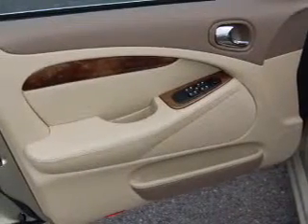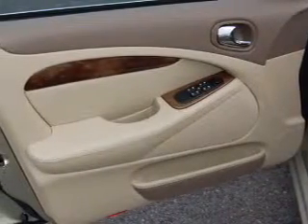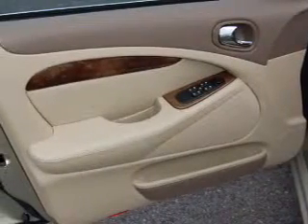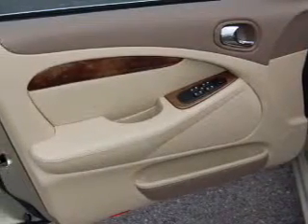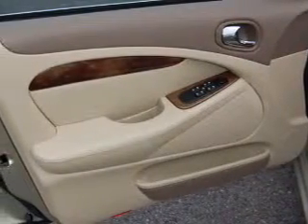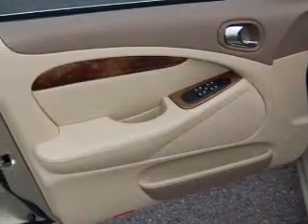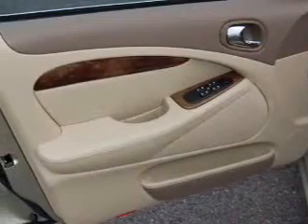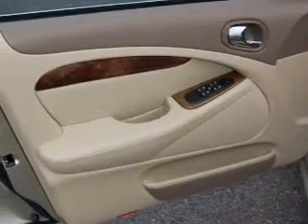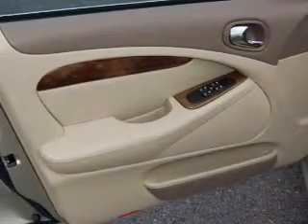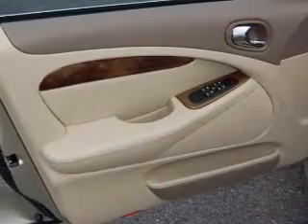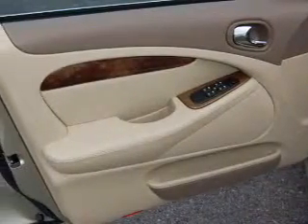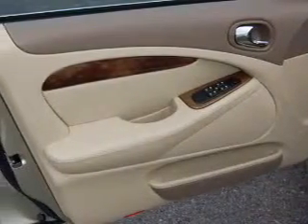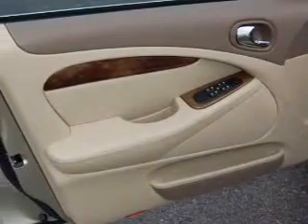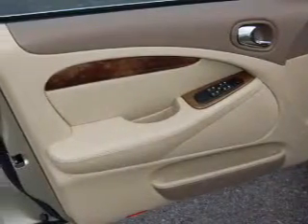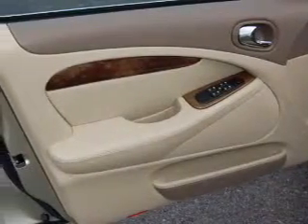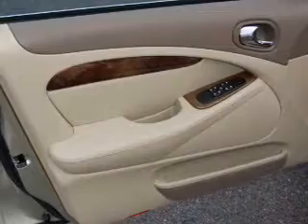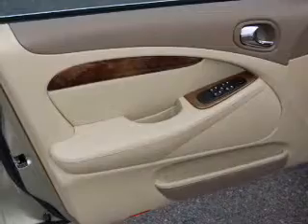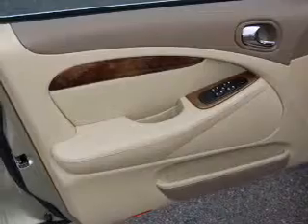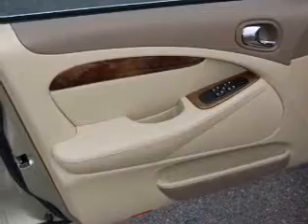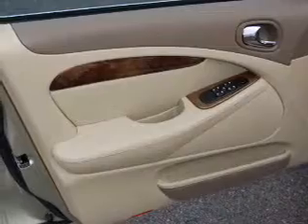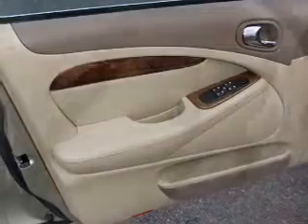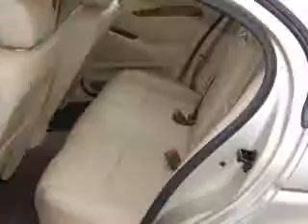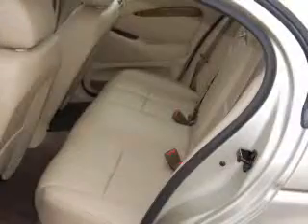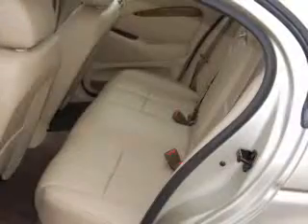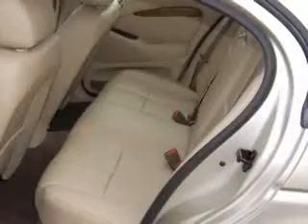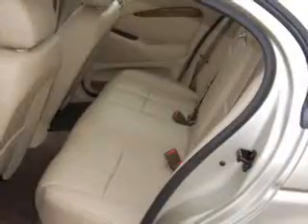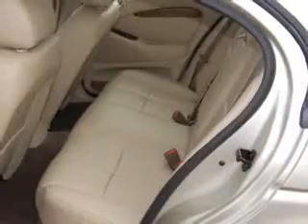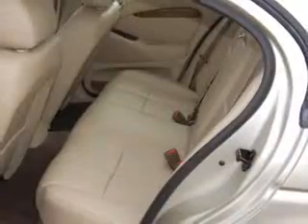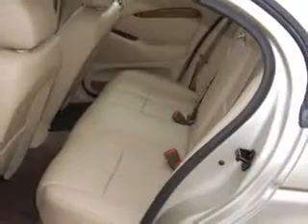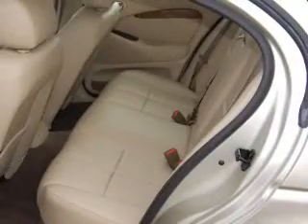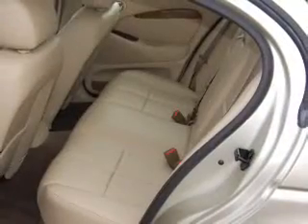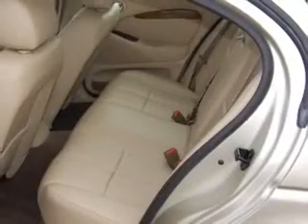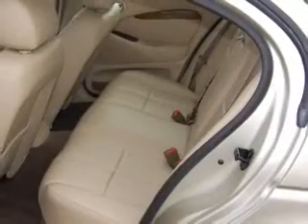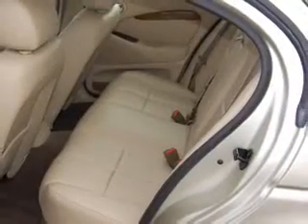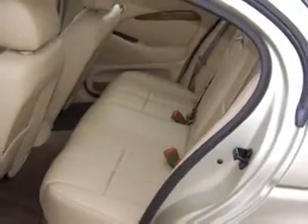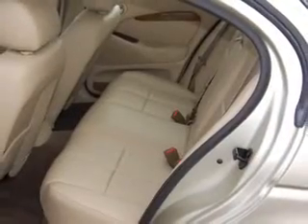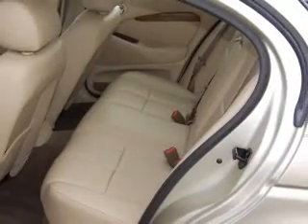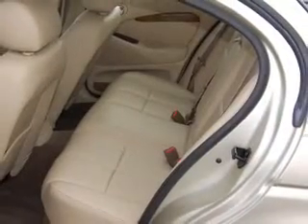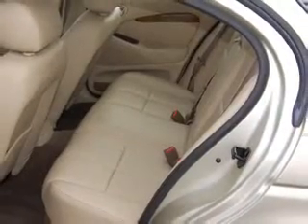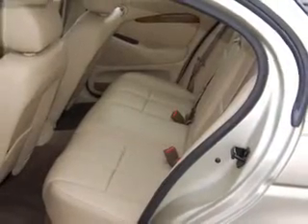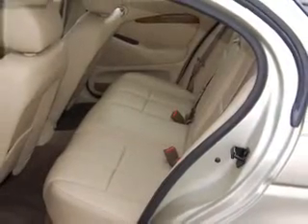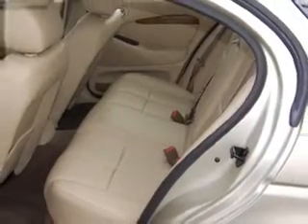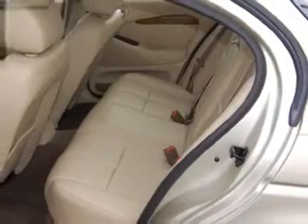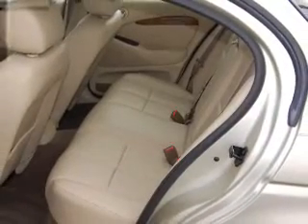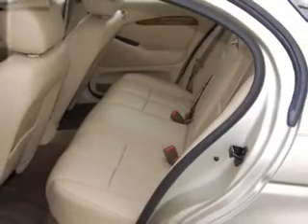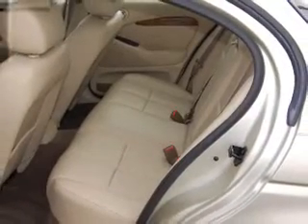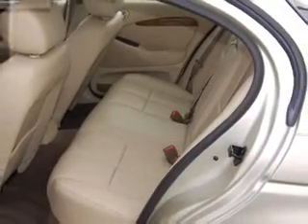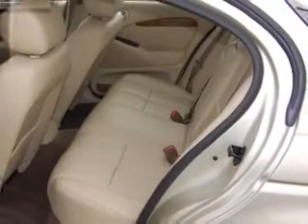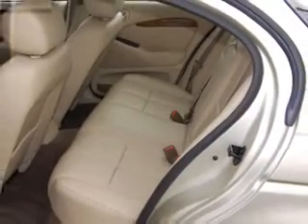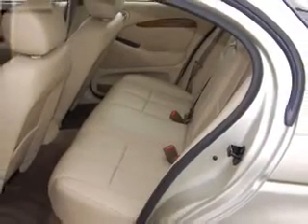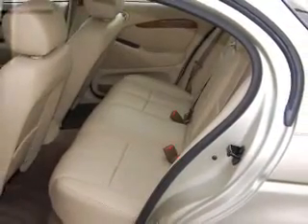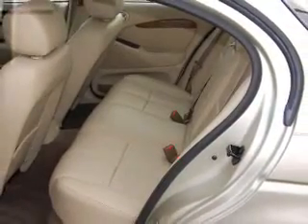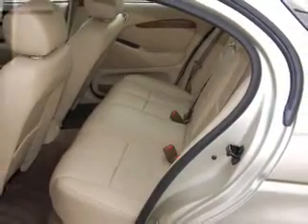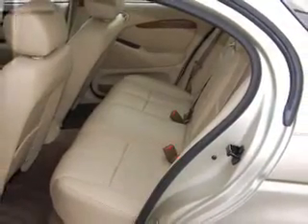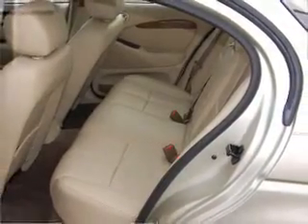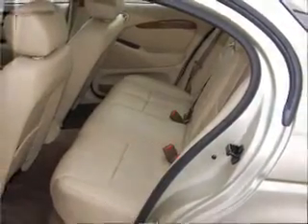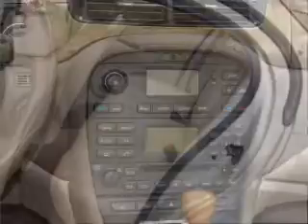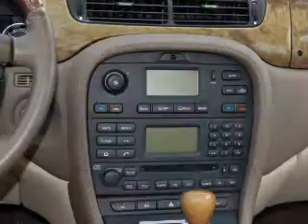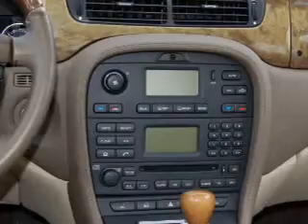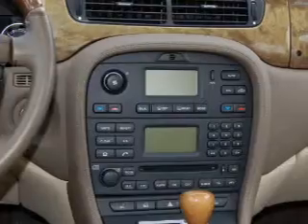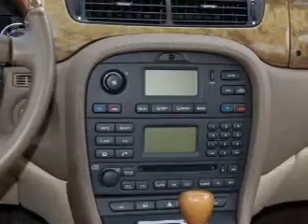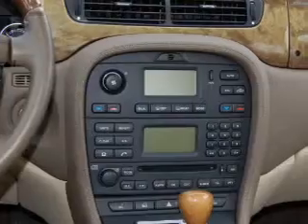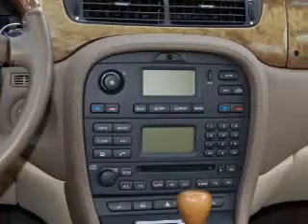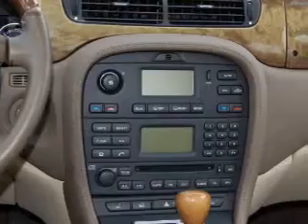You can also ride with confidence with the child safety locks, fog lamps, 4-wheel ABS brakes and more.